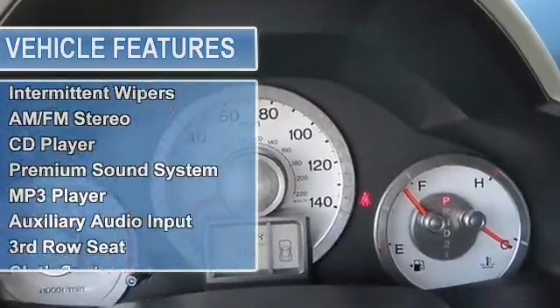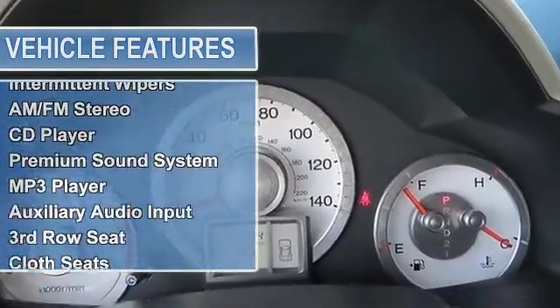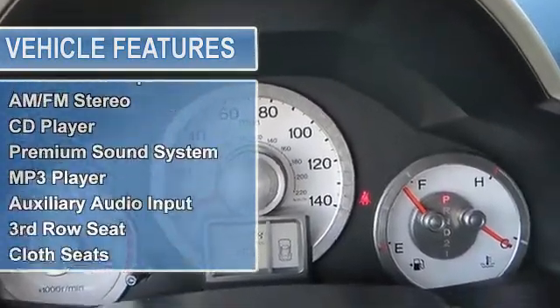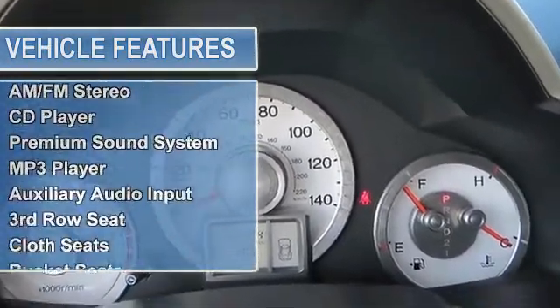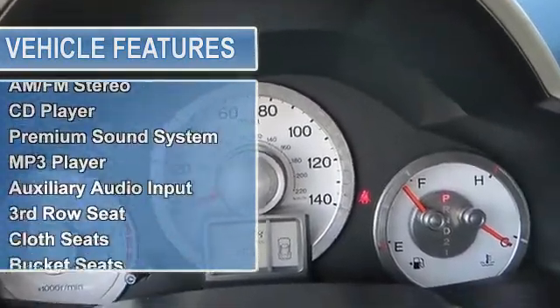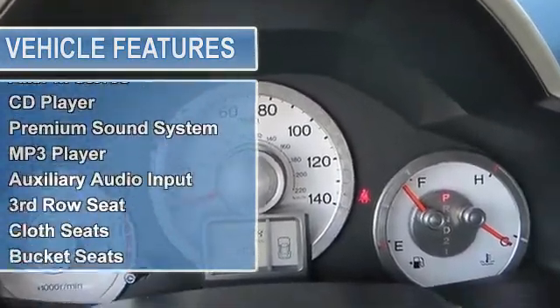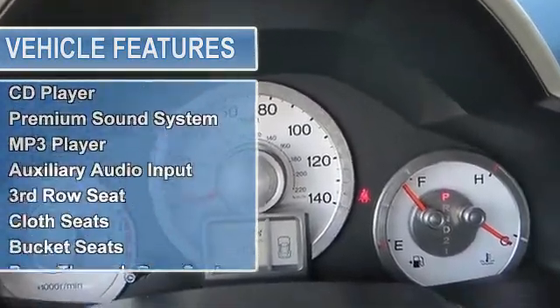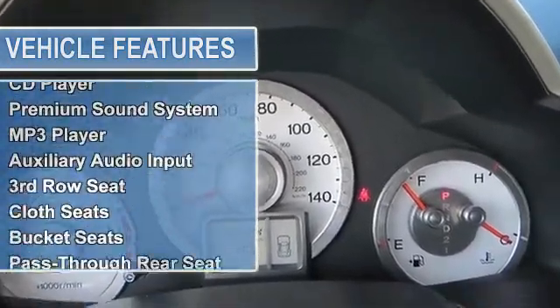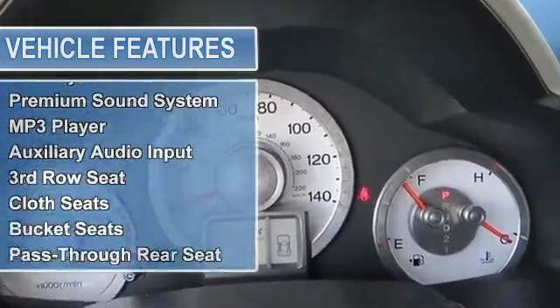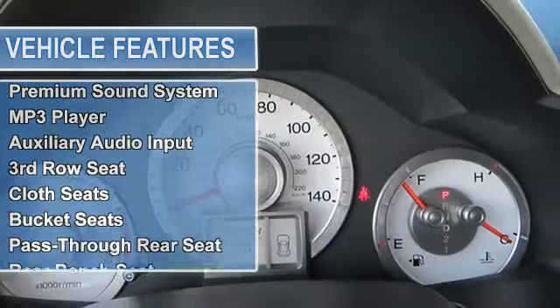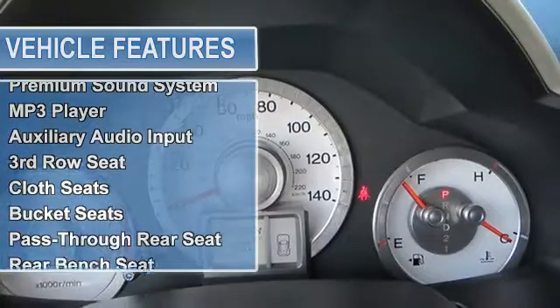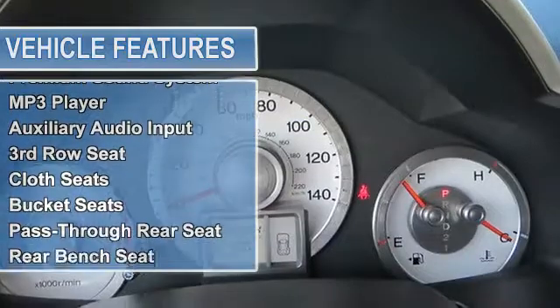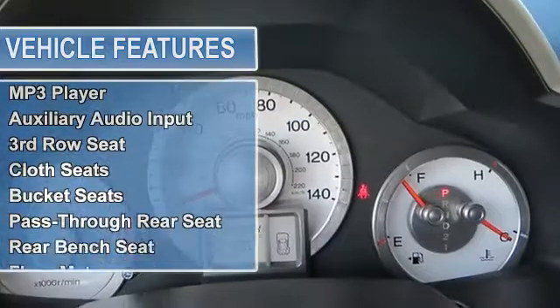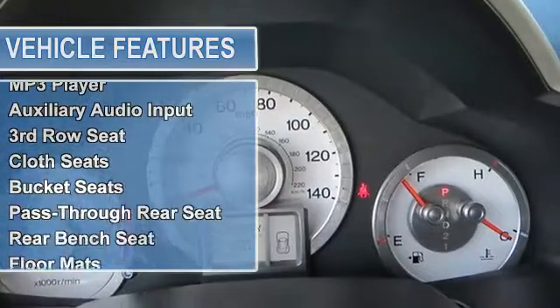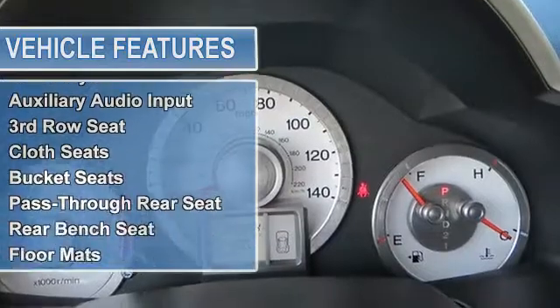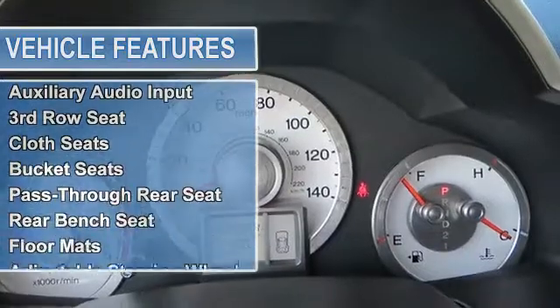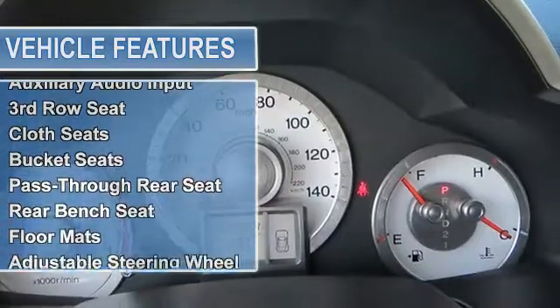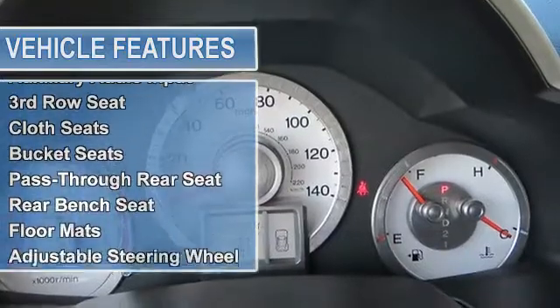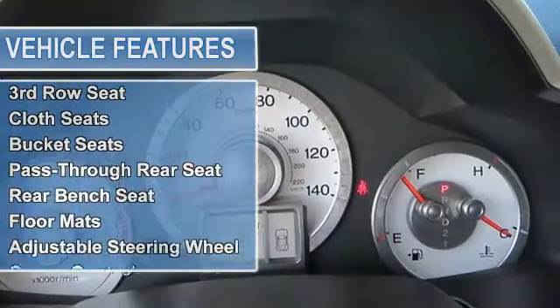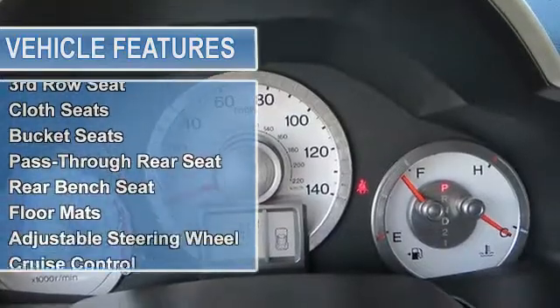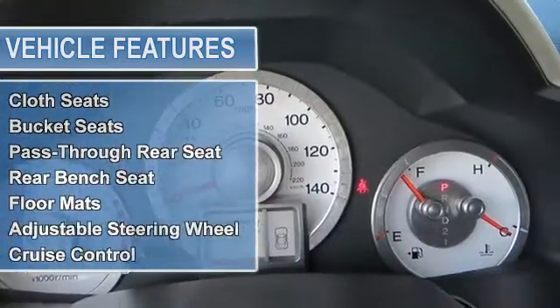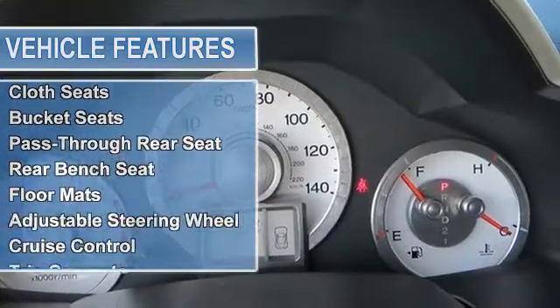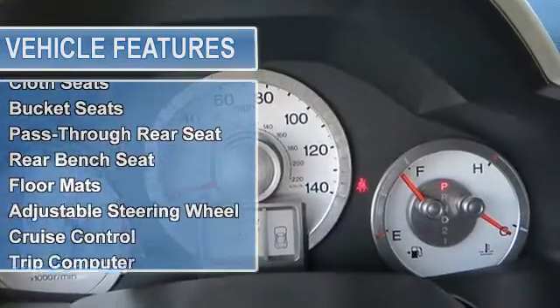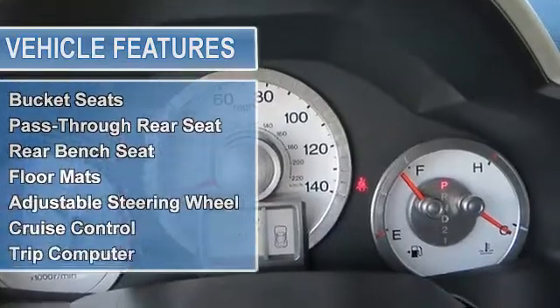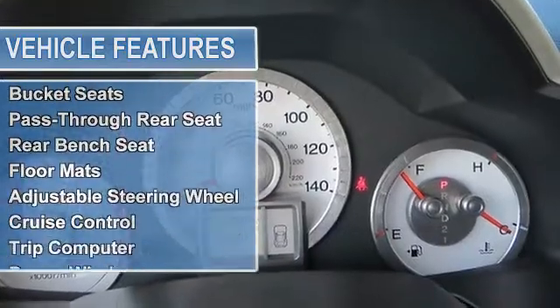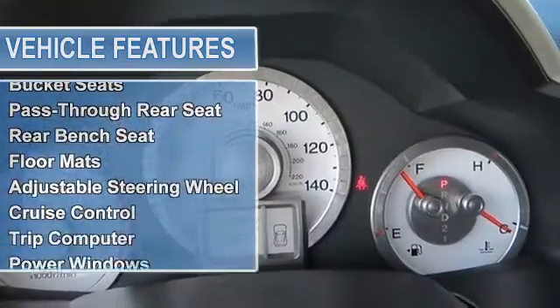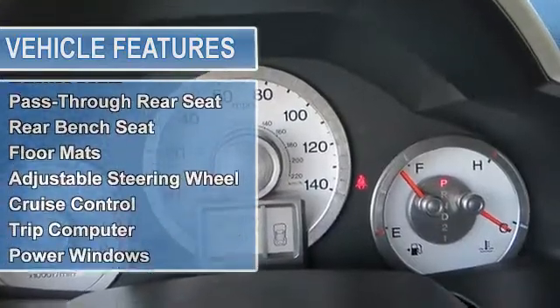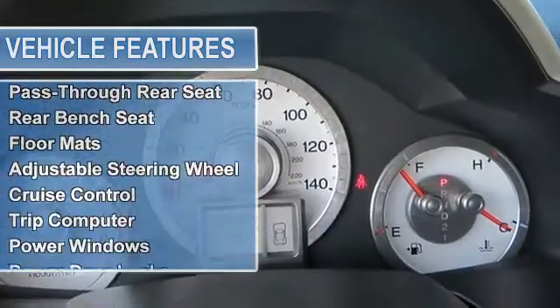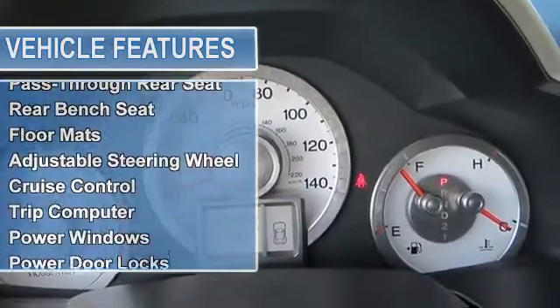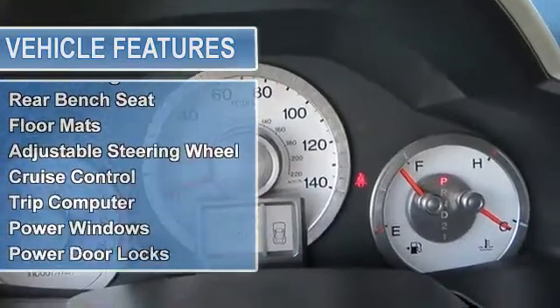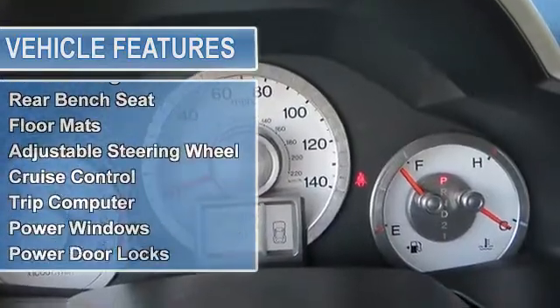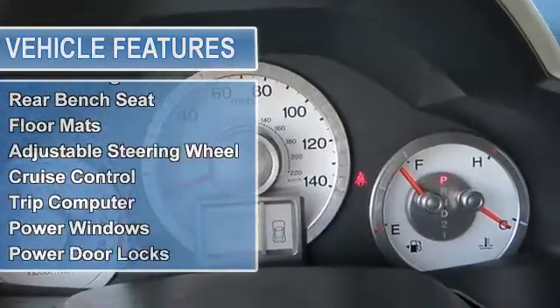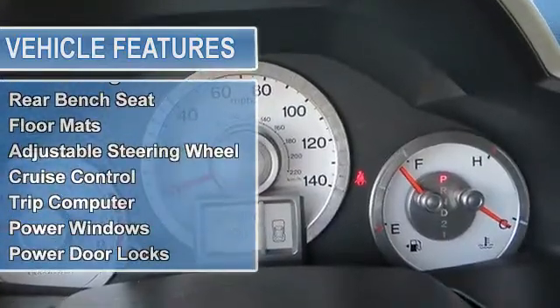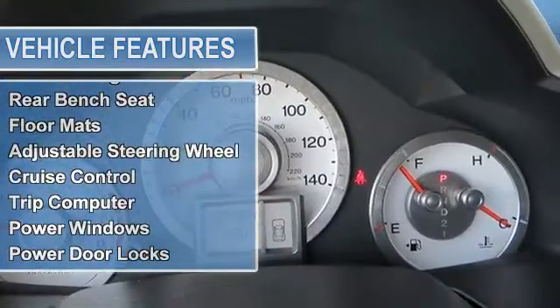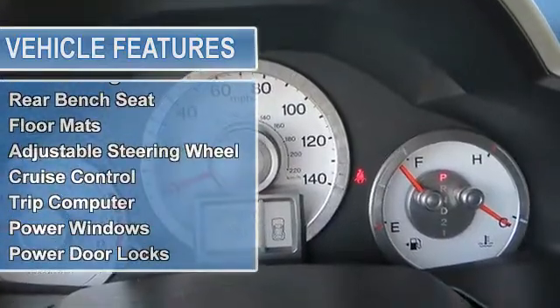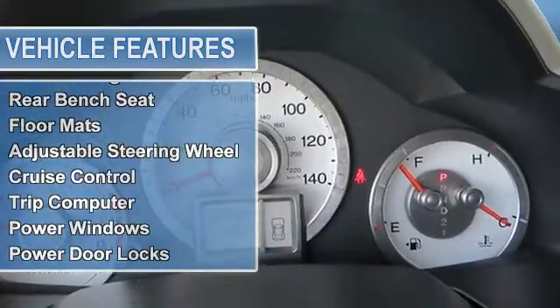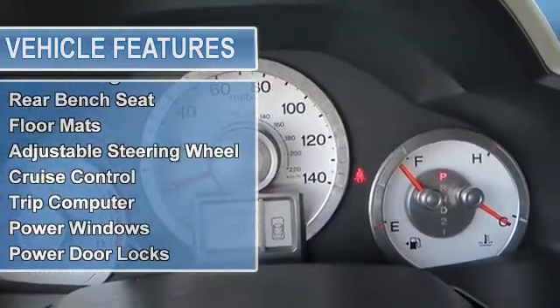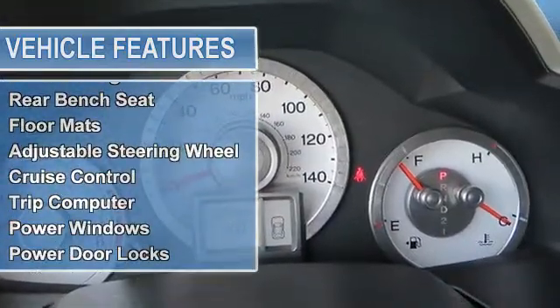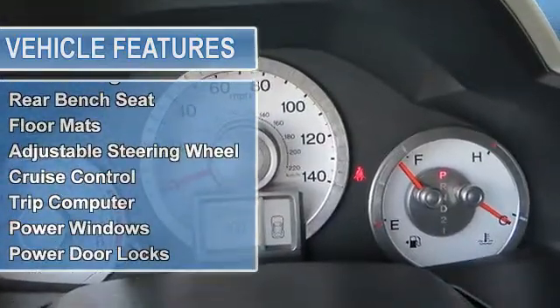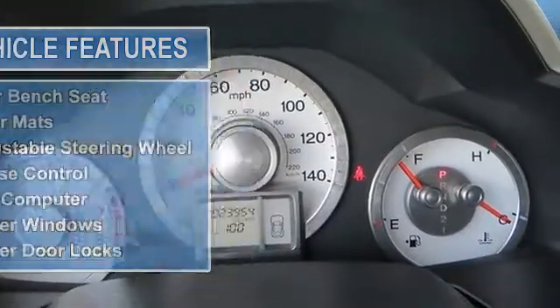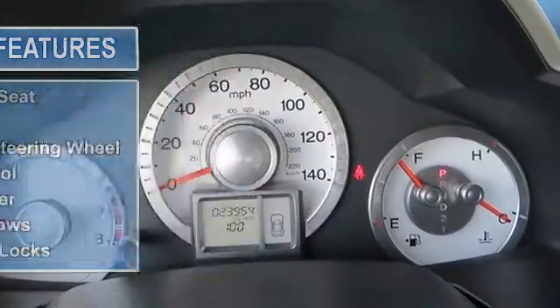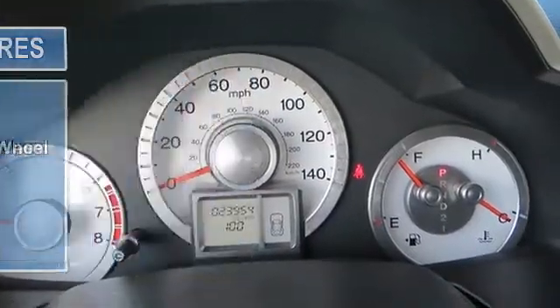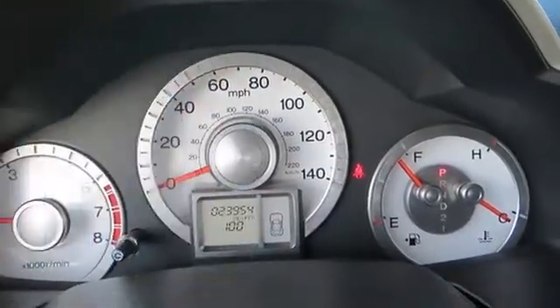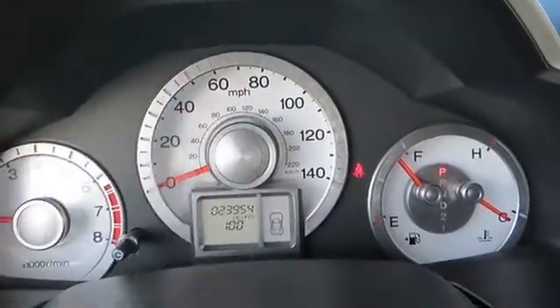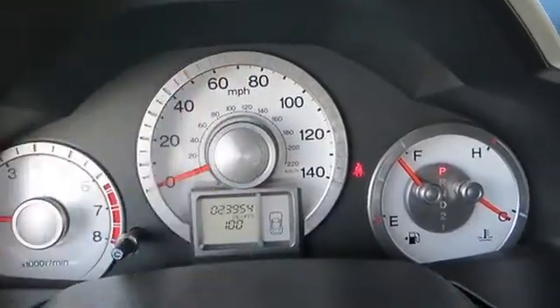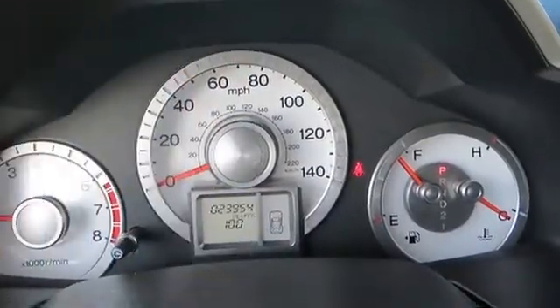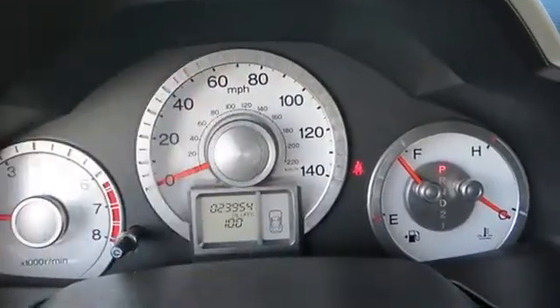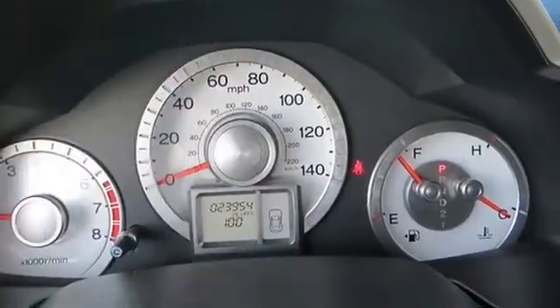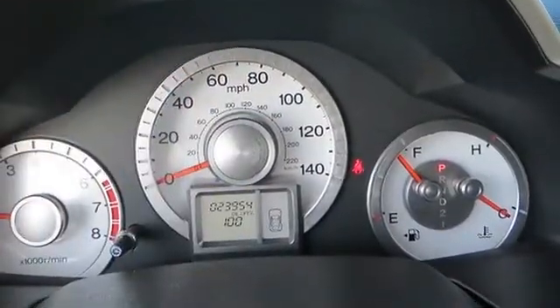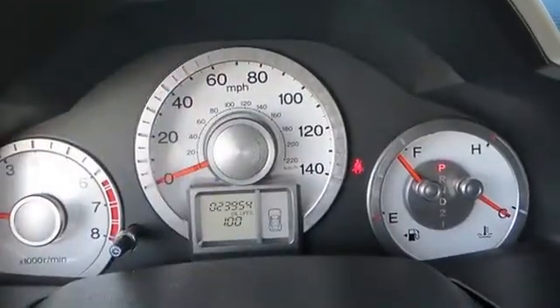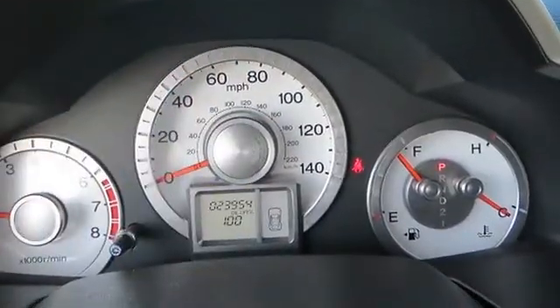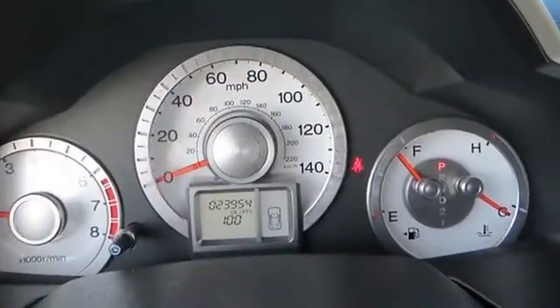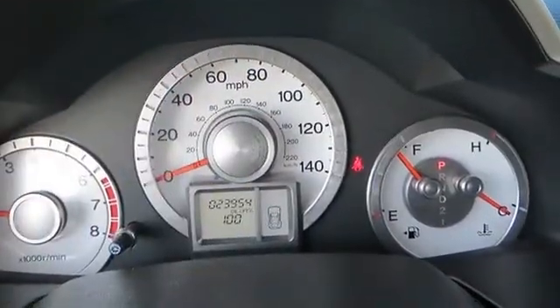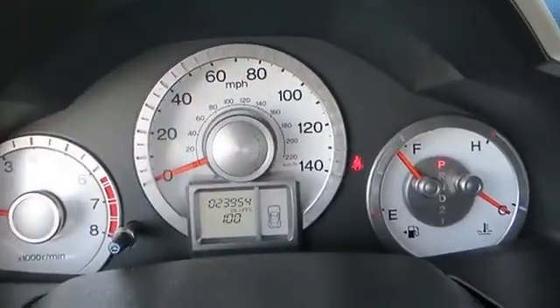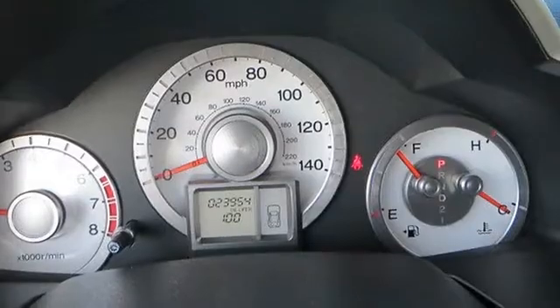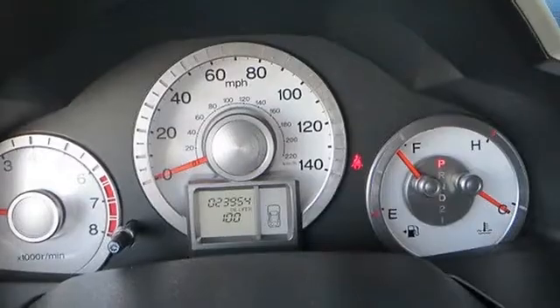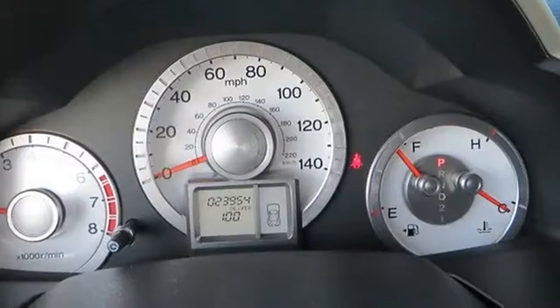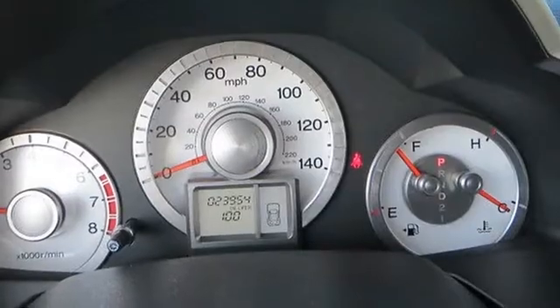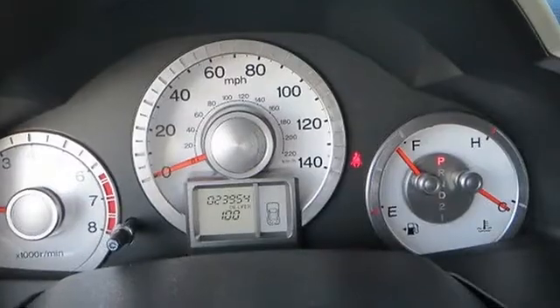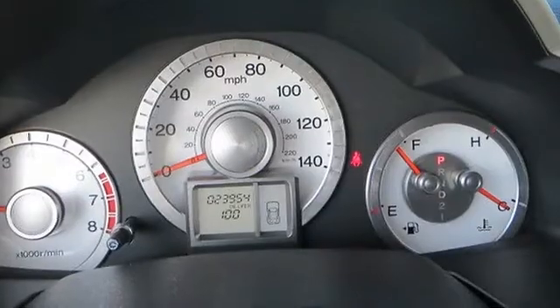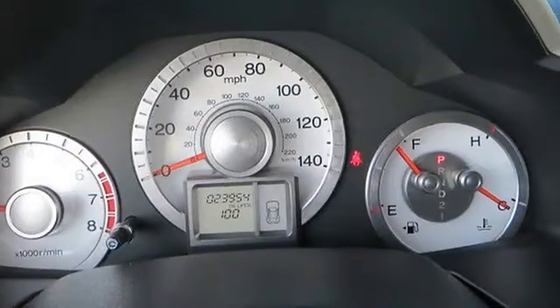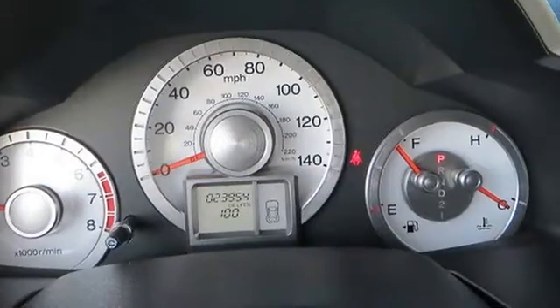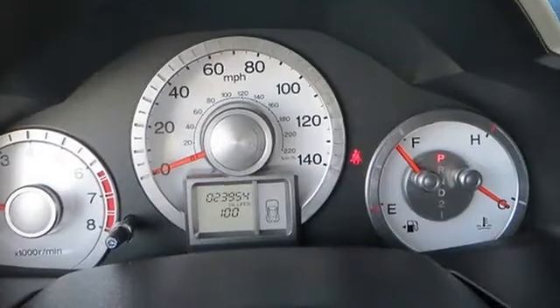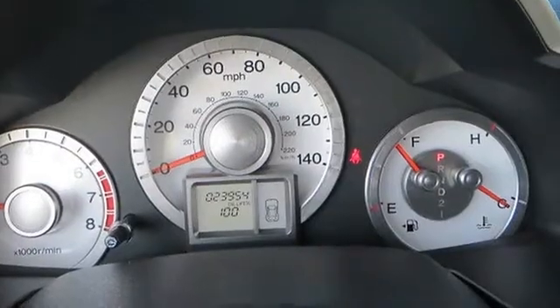Automatic headlights, power mirrors, privacy glass, variable speed intermittent wipers.